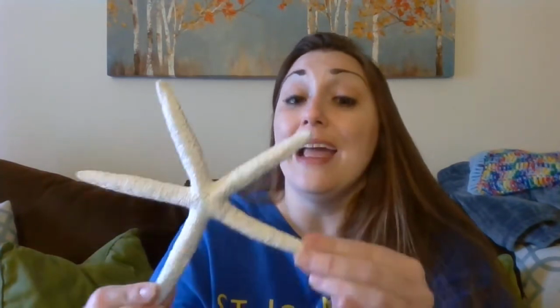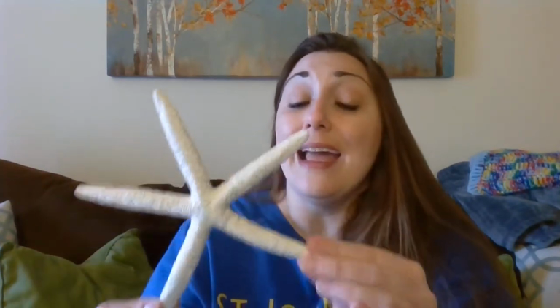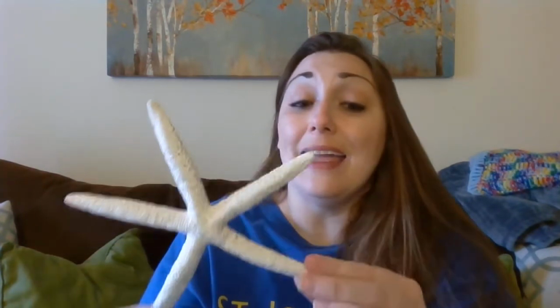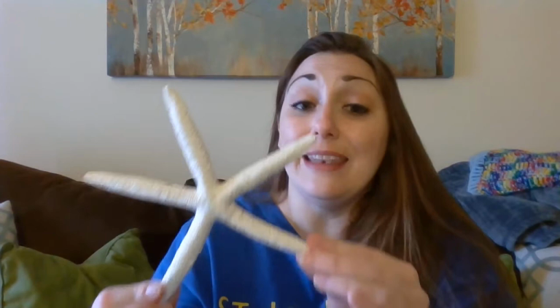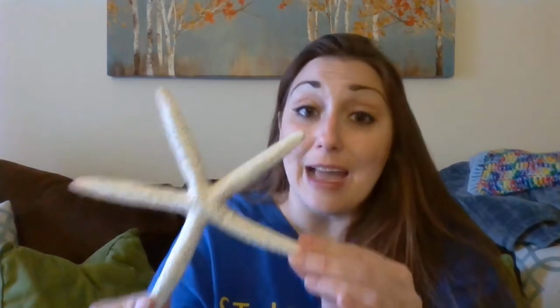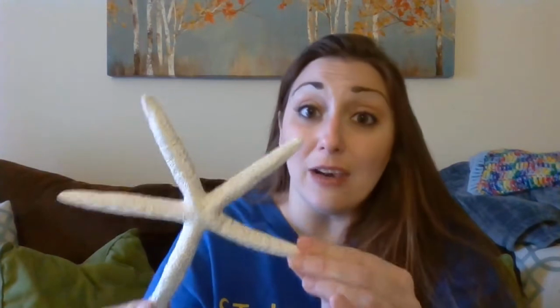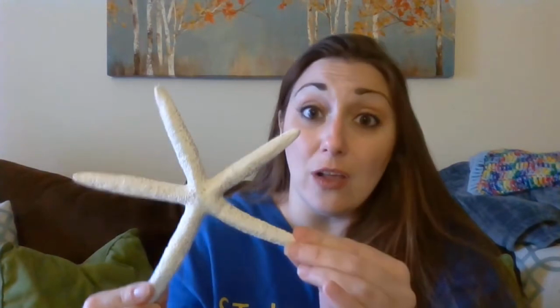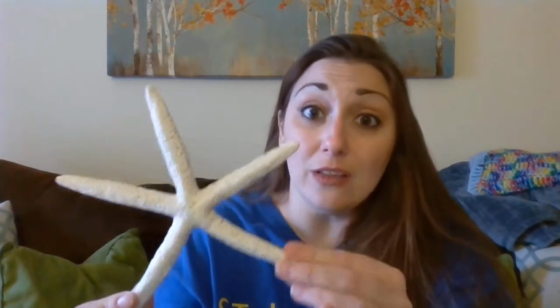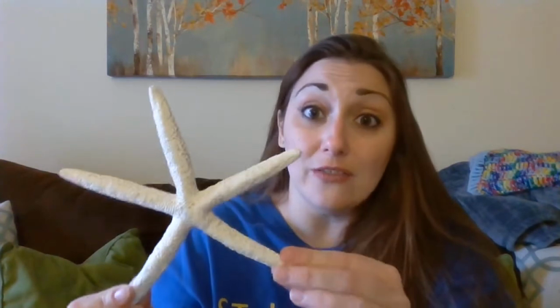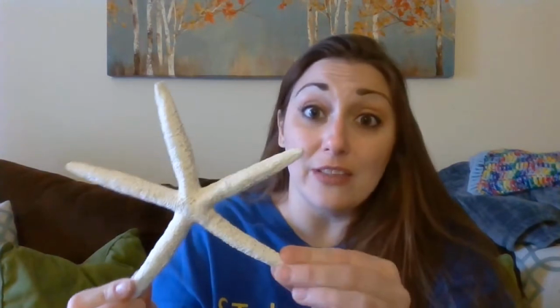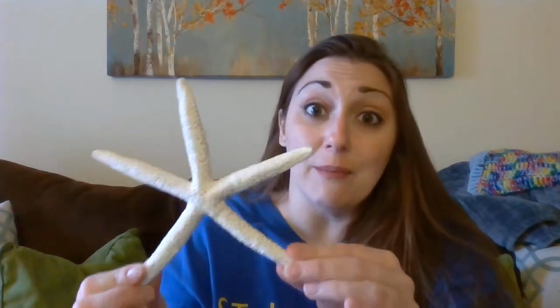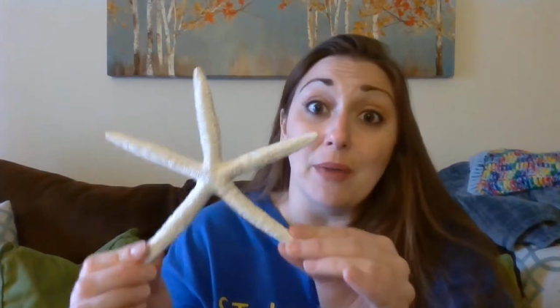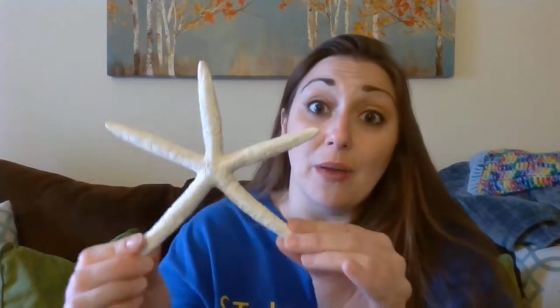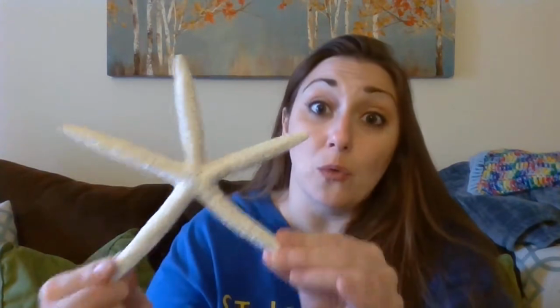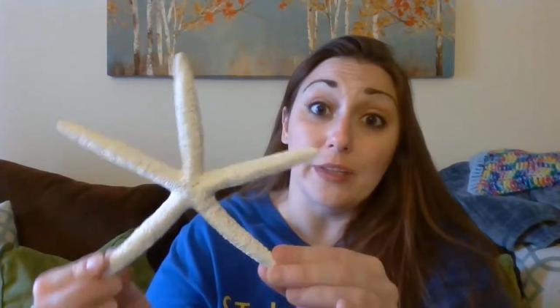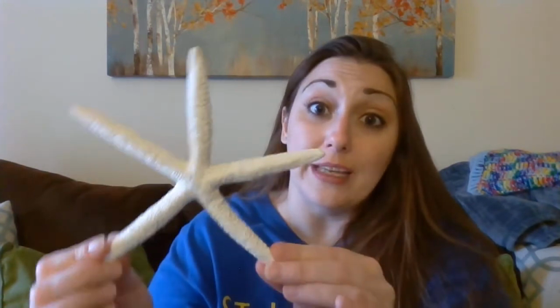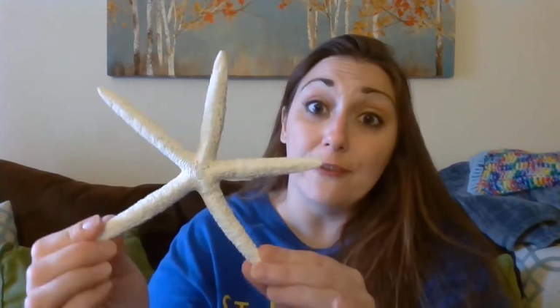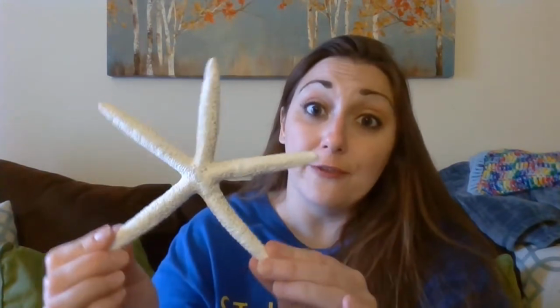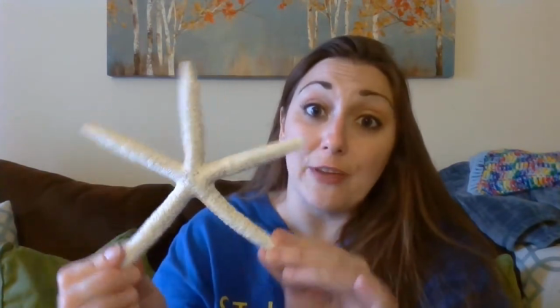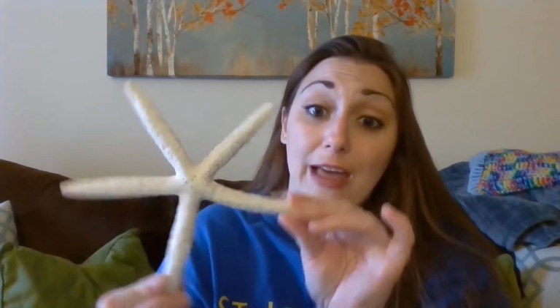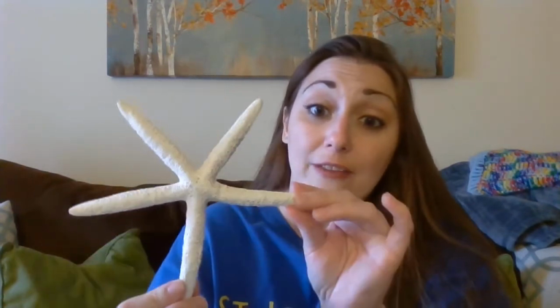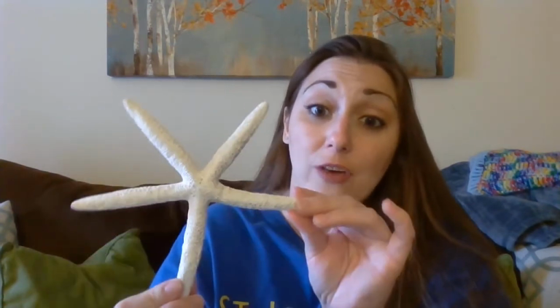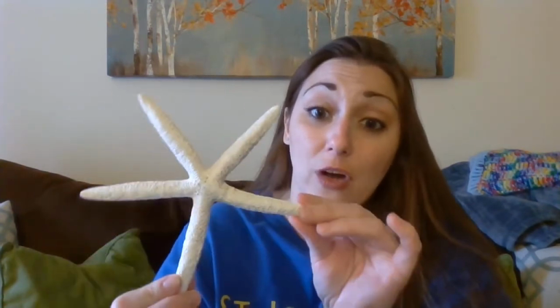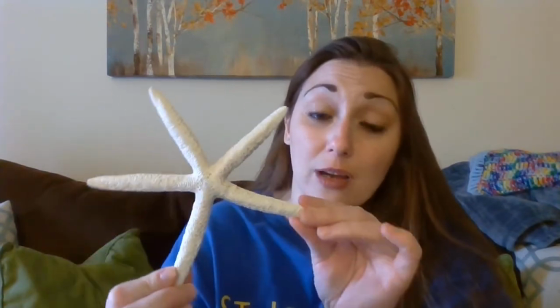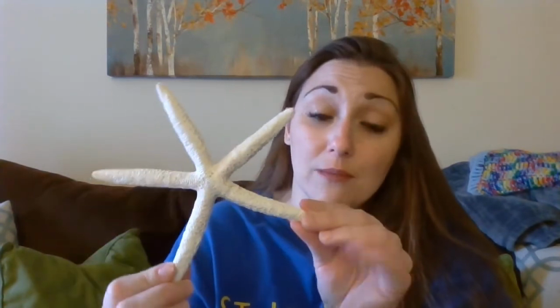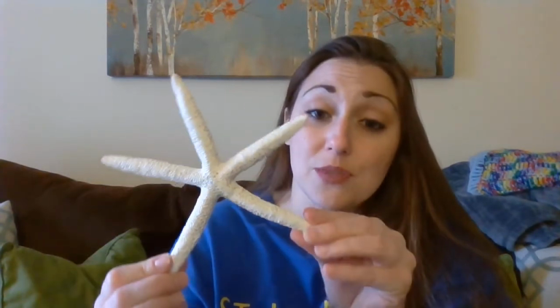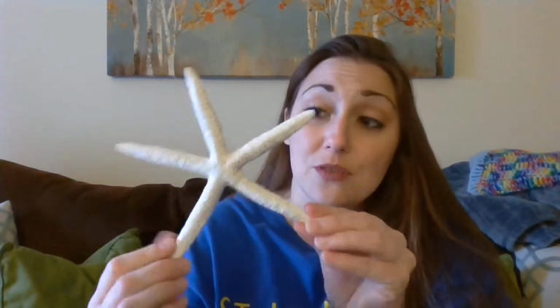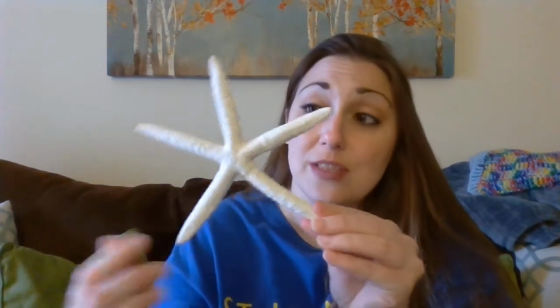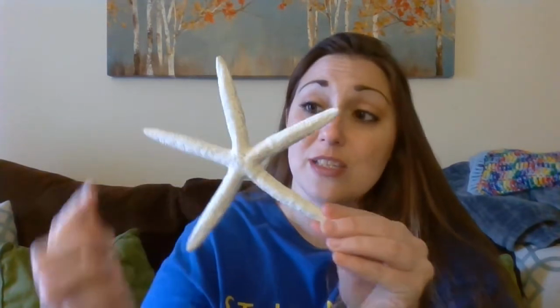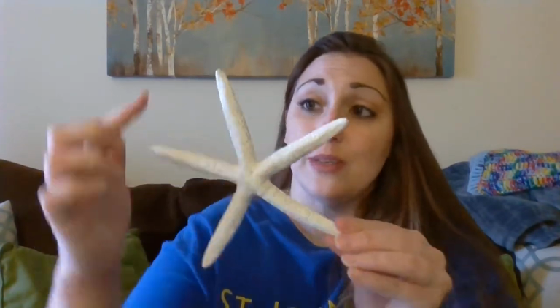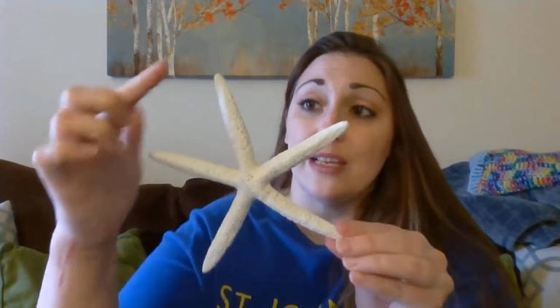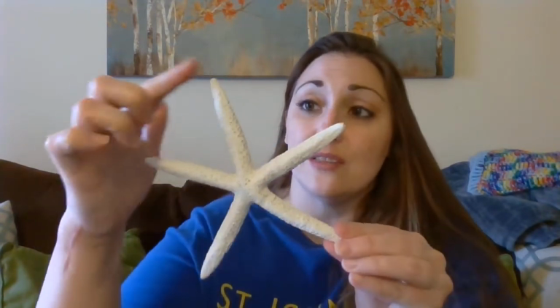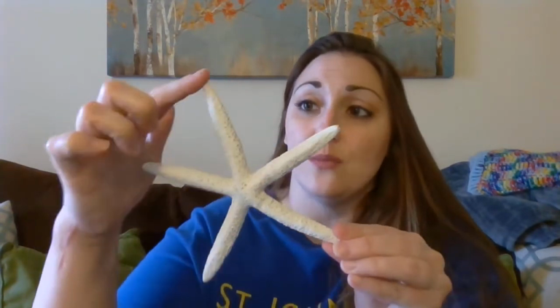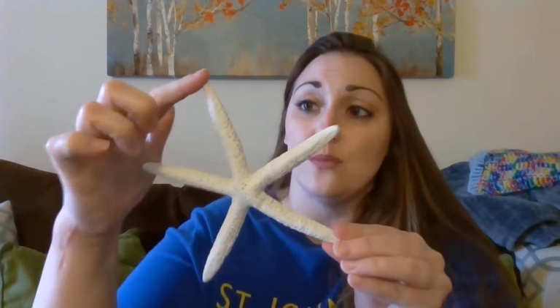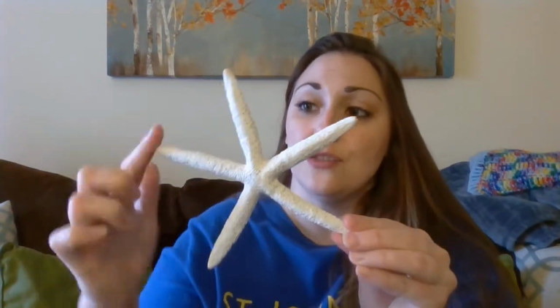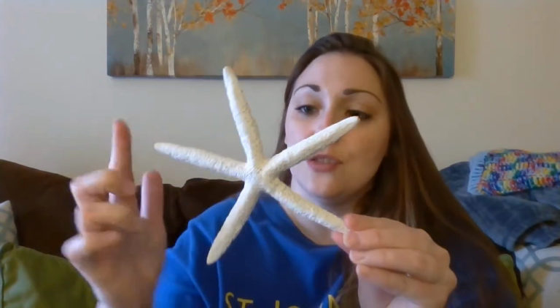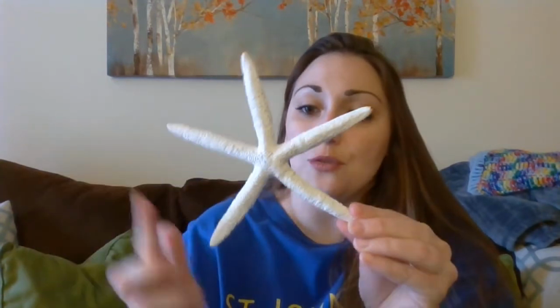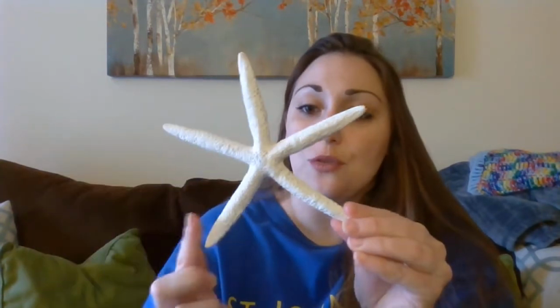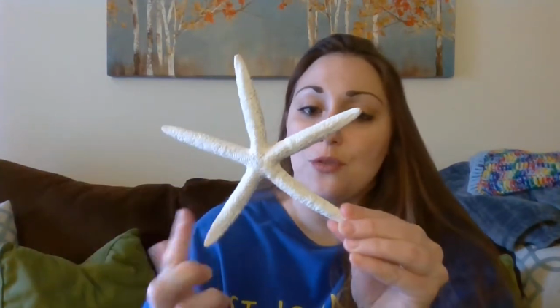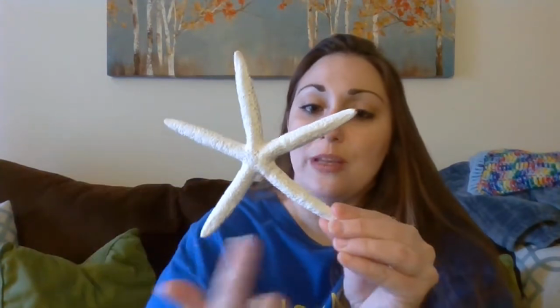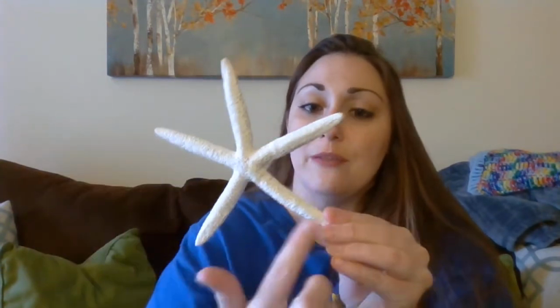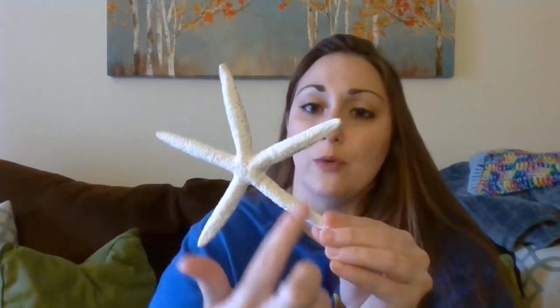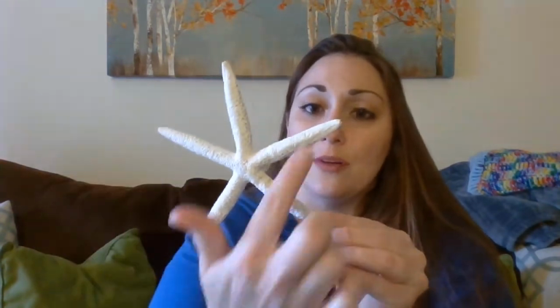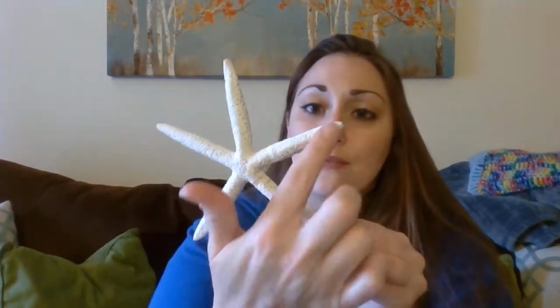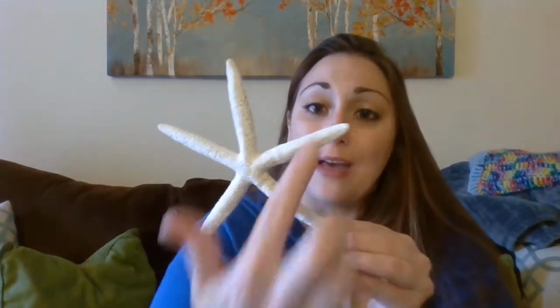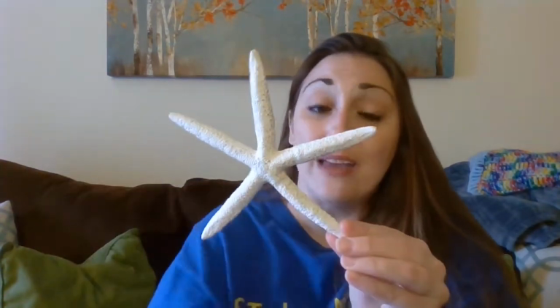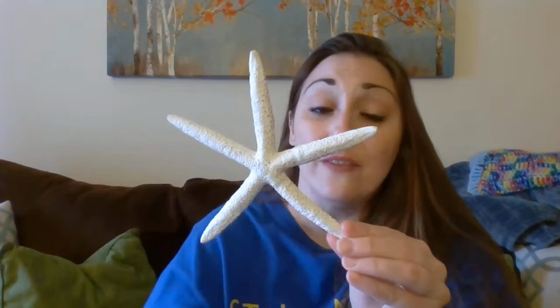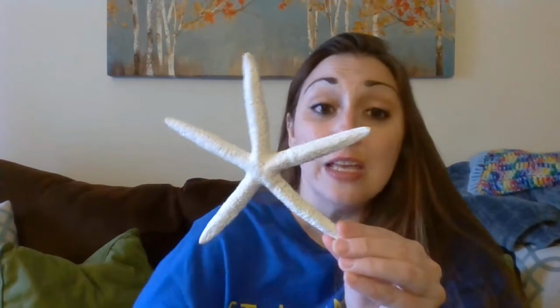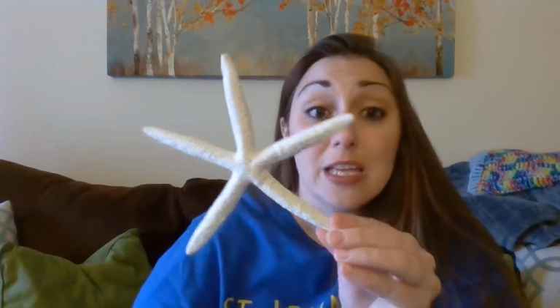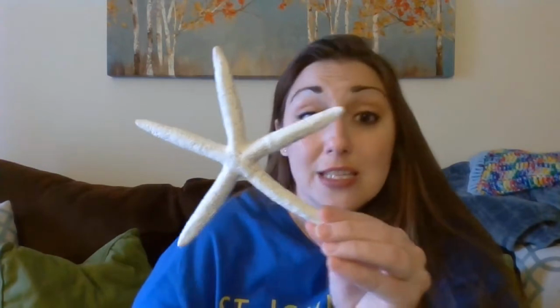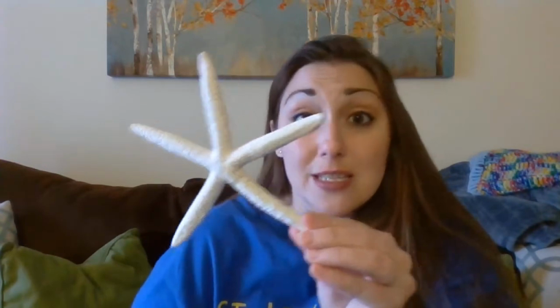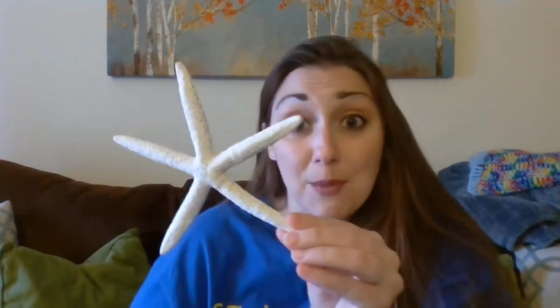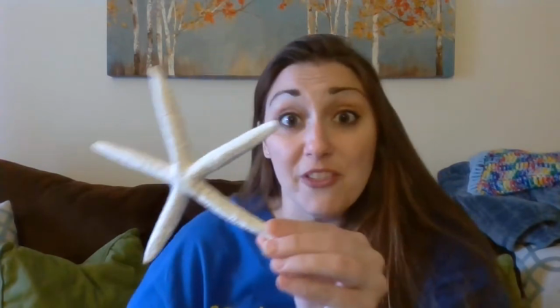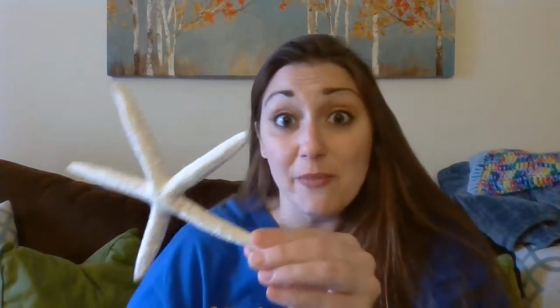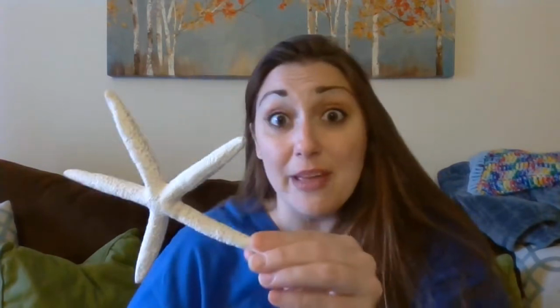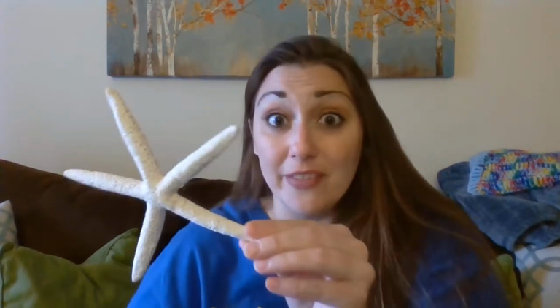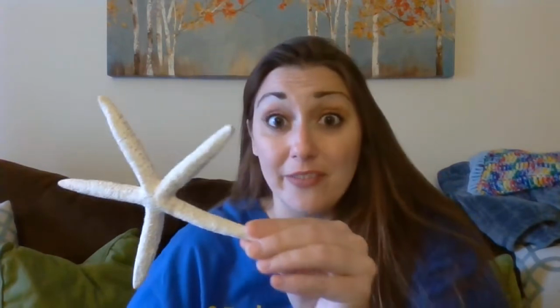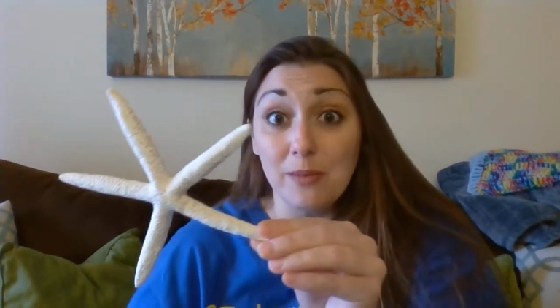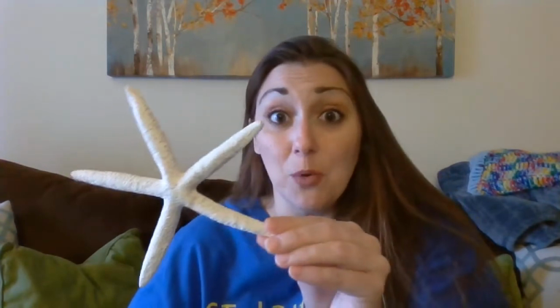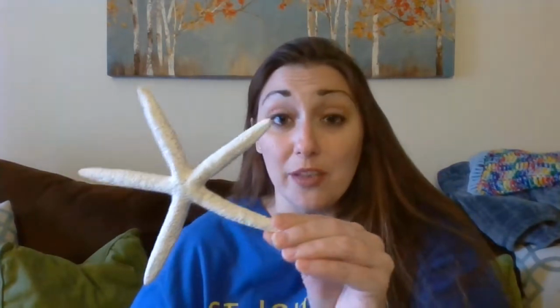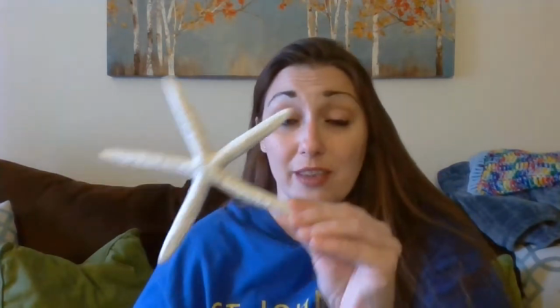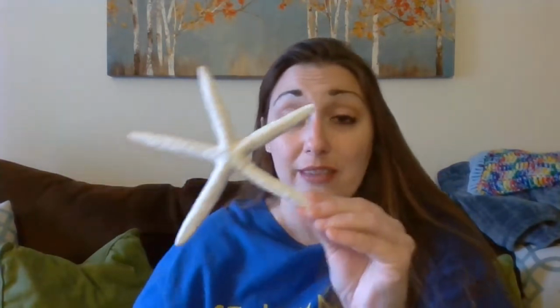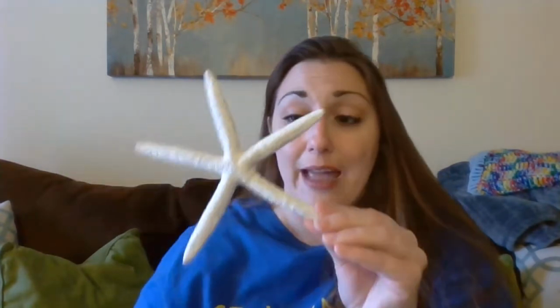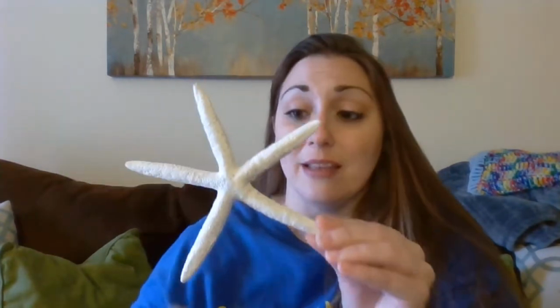And not all of them only have five arms. So this one has one, two, three, four, five. Some of them have even more than that.